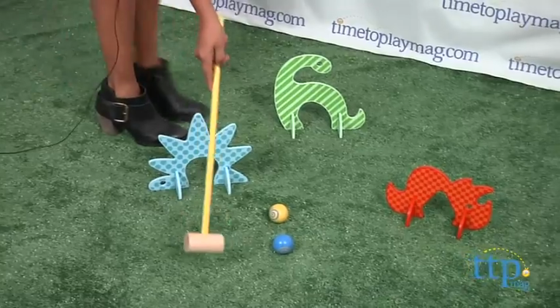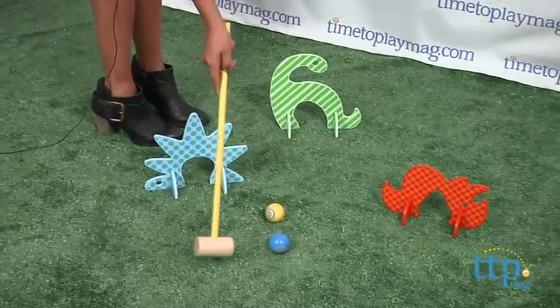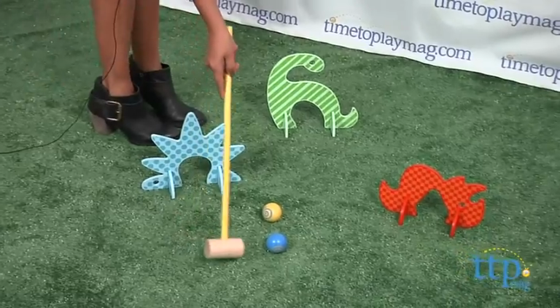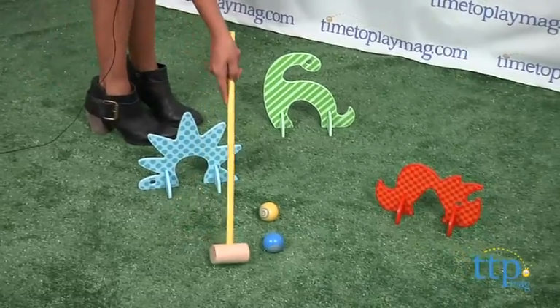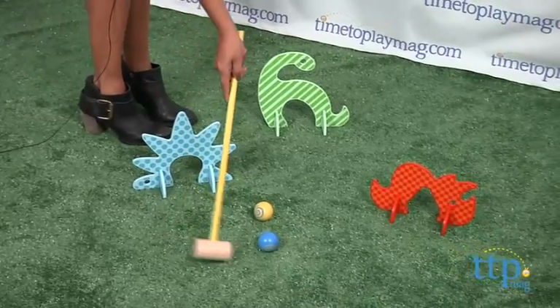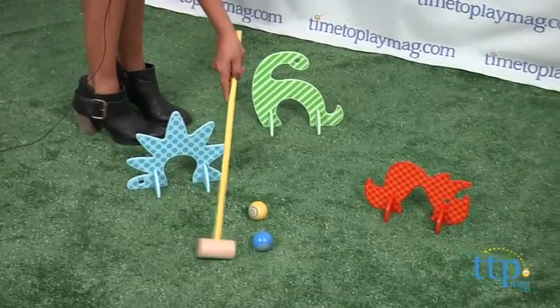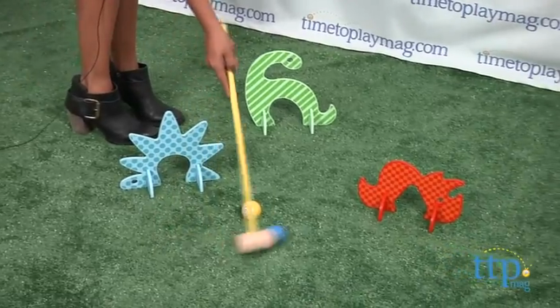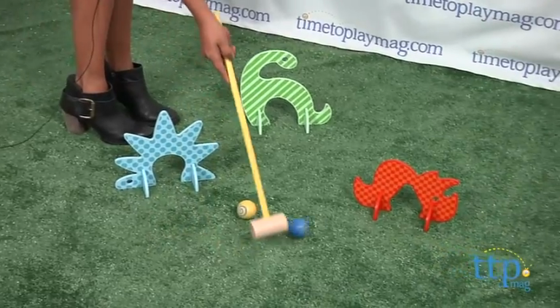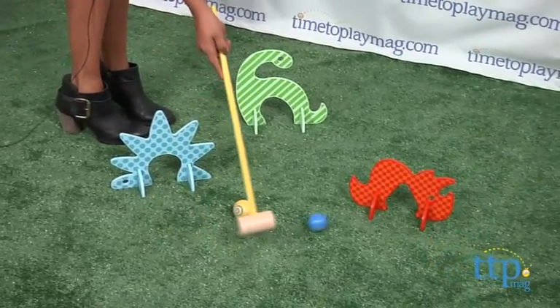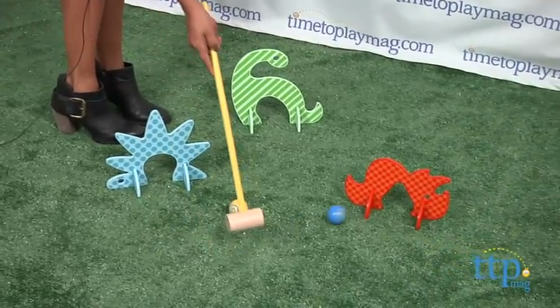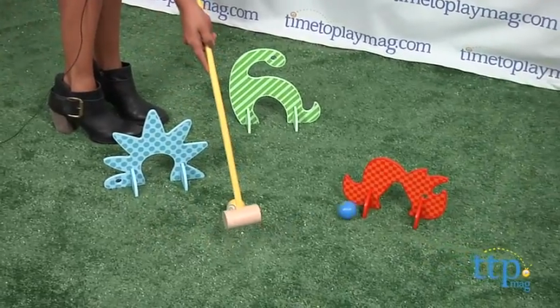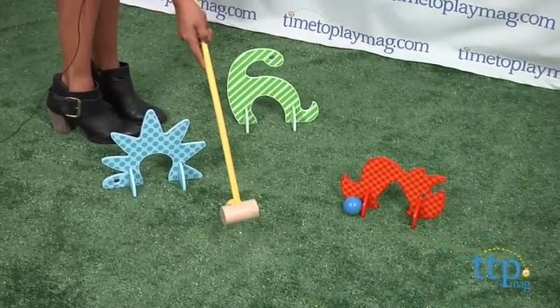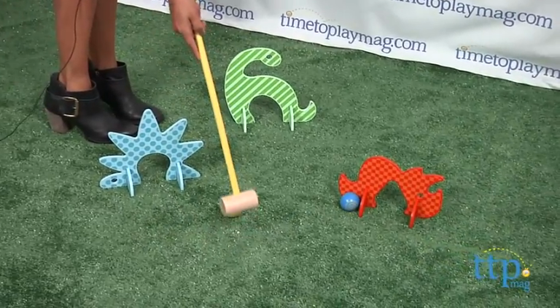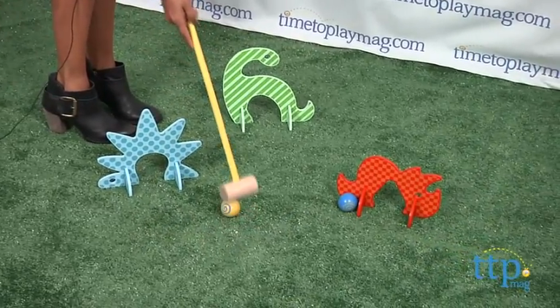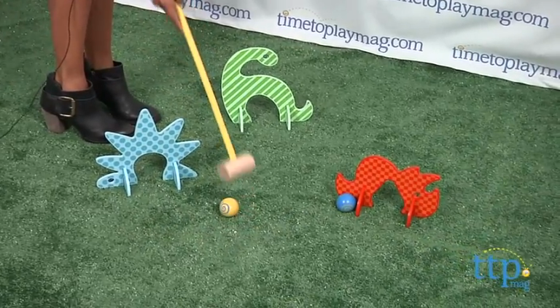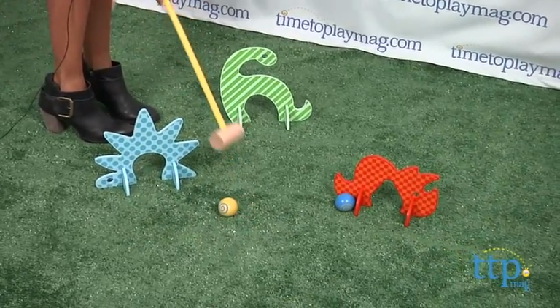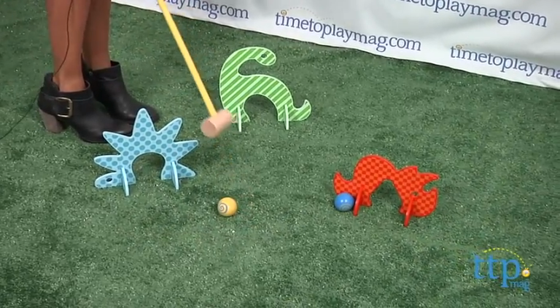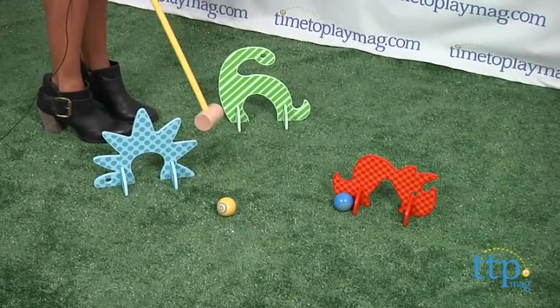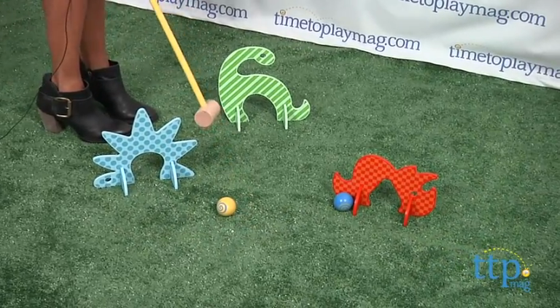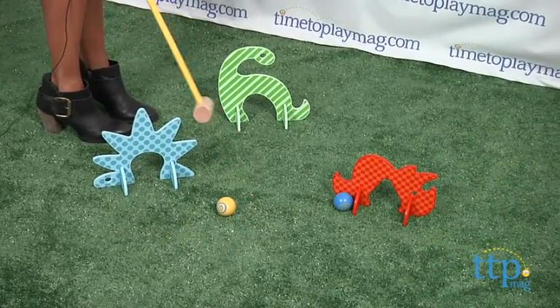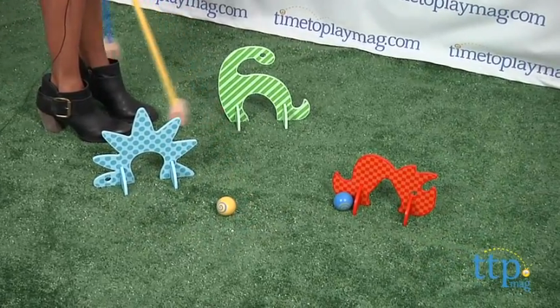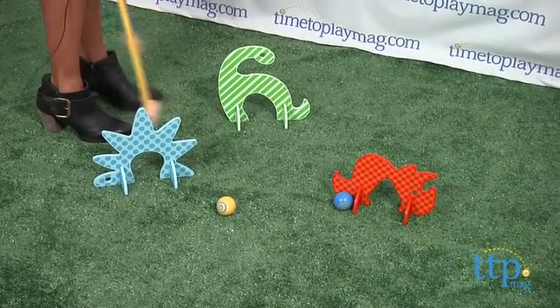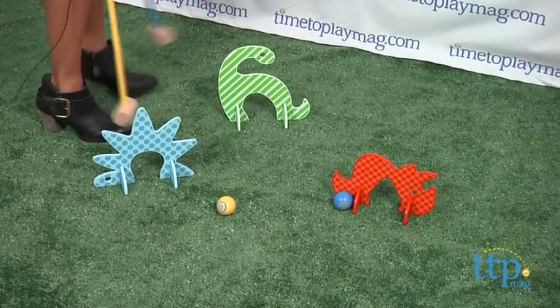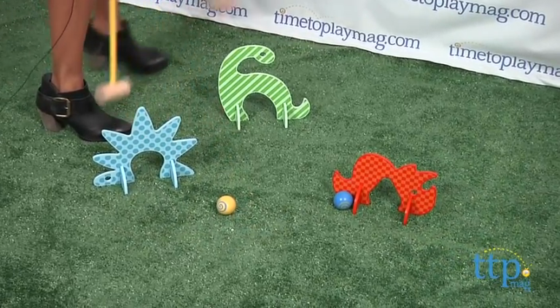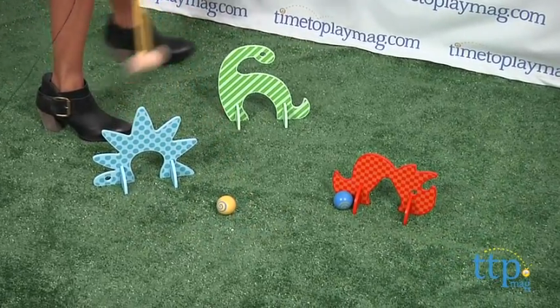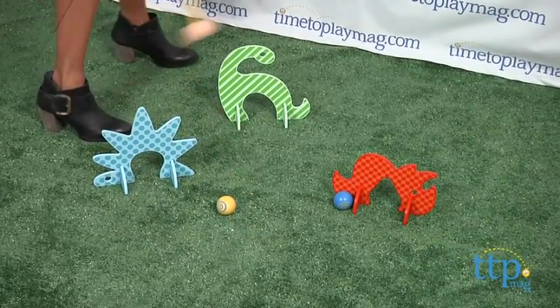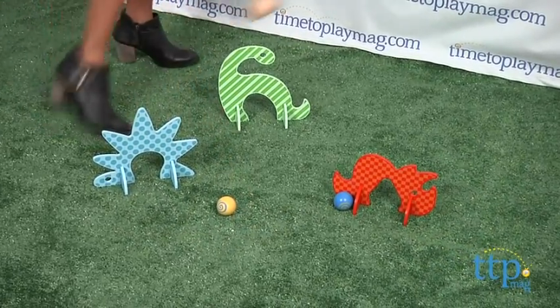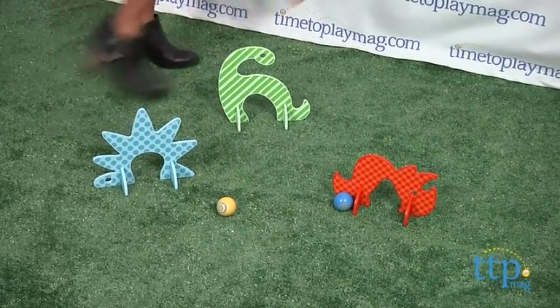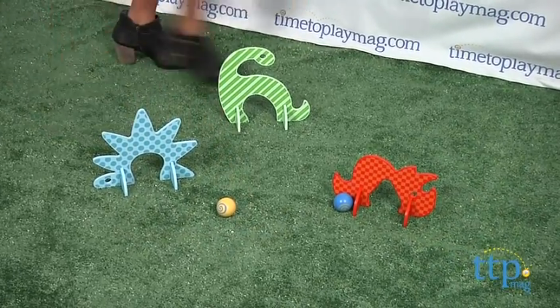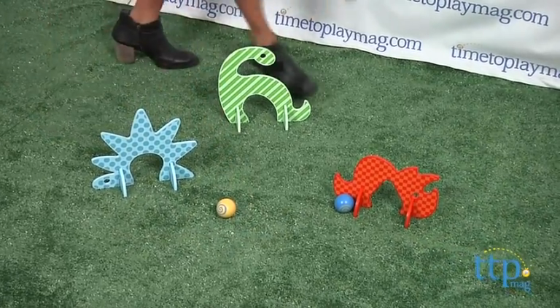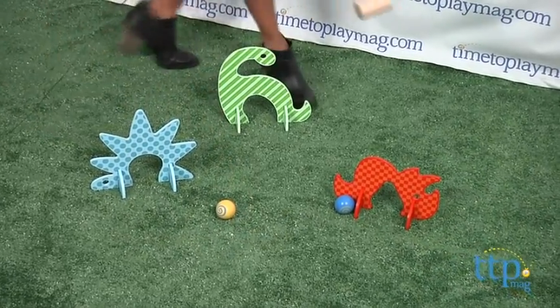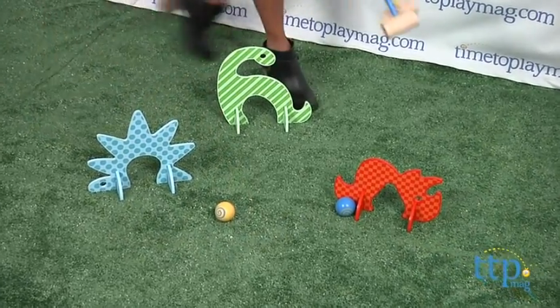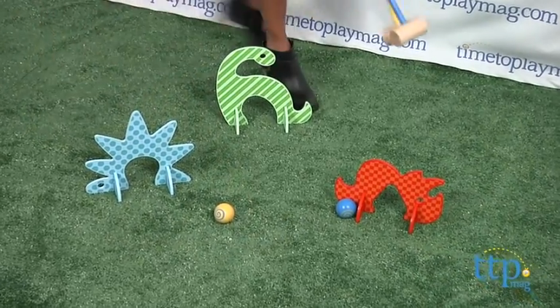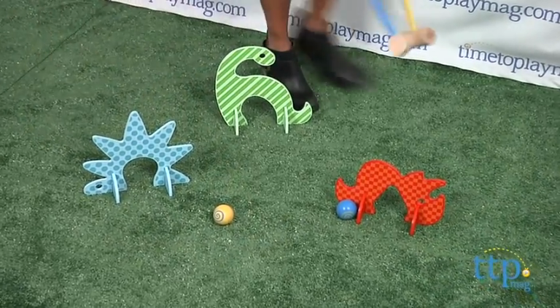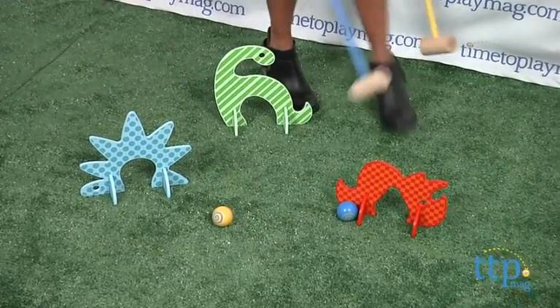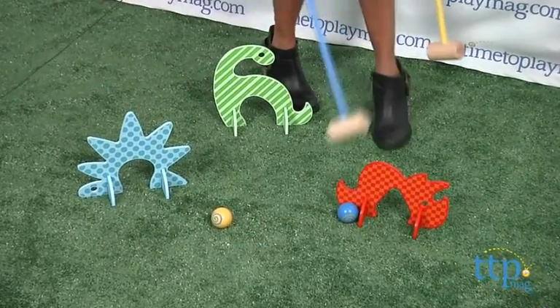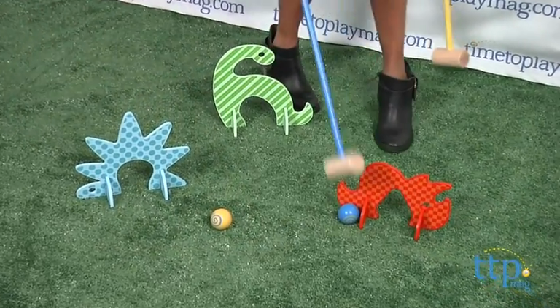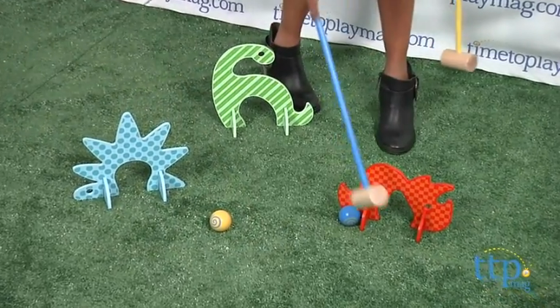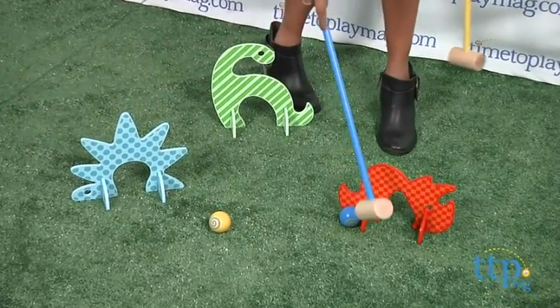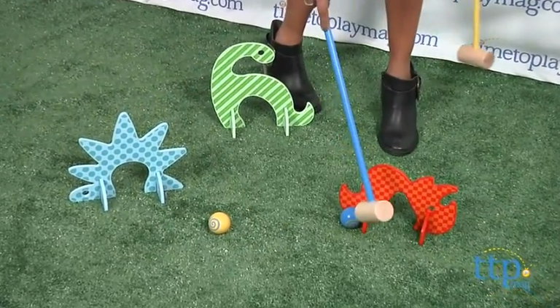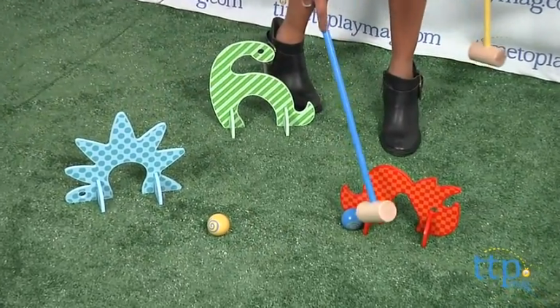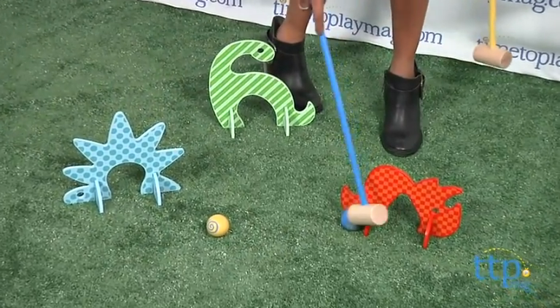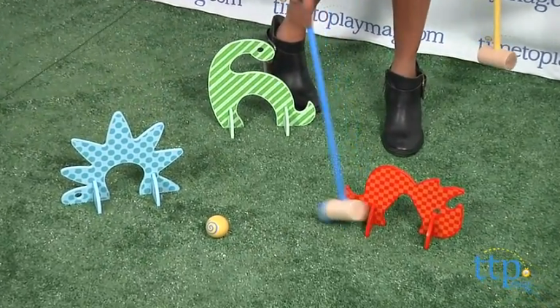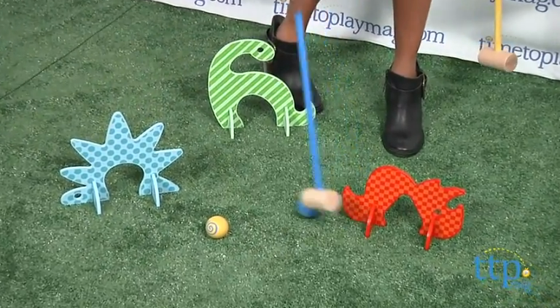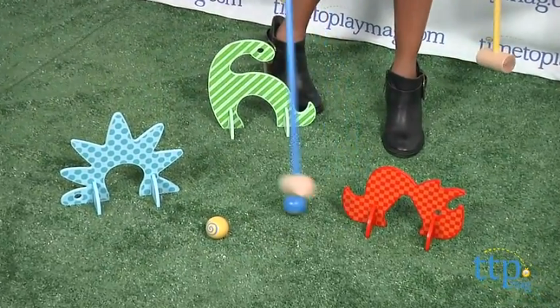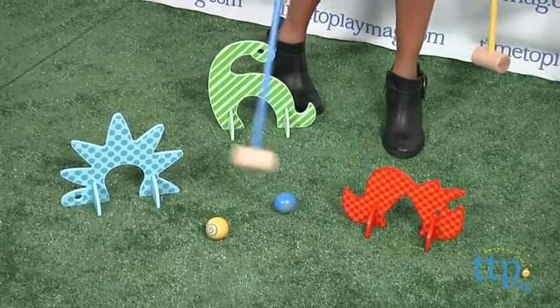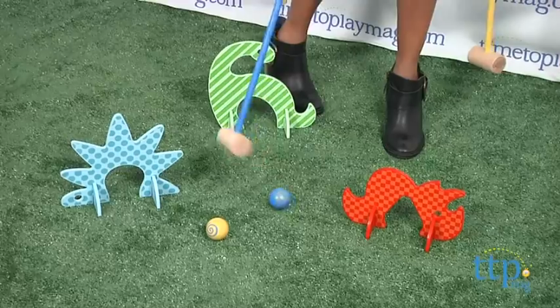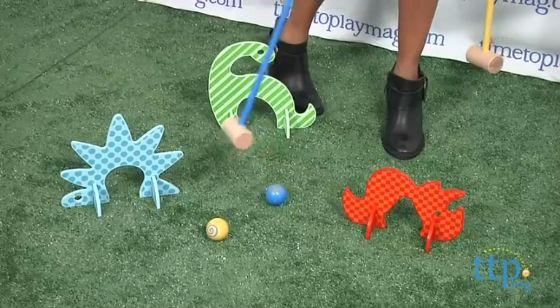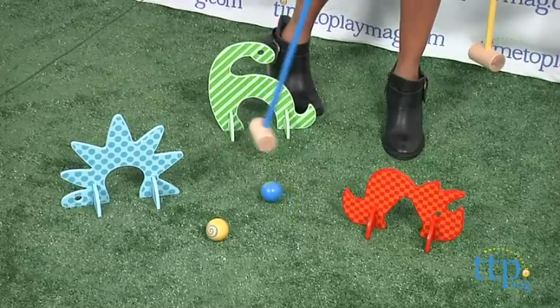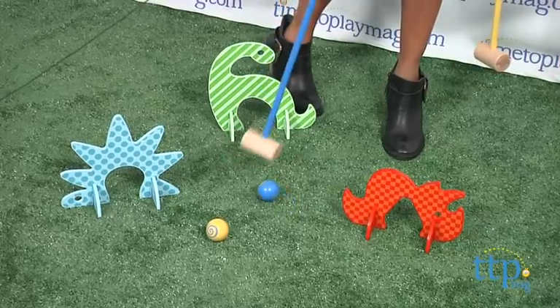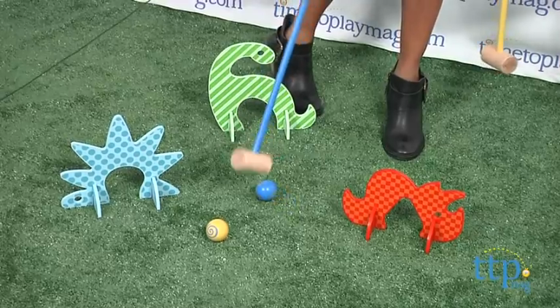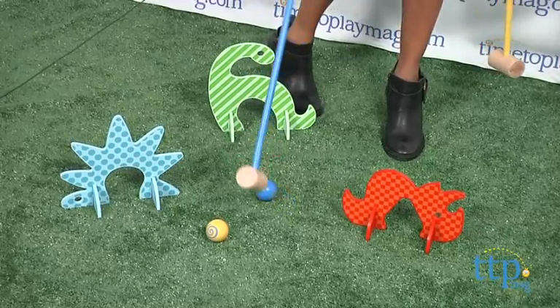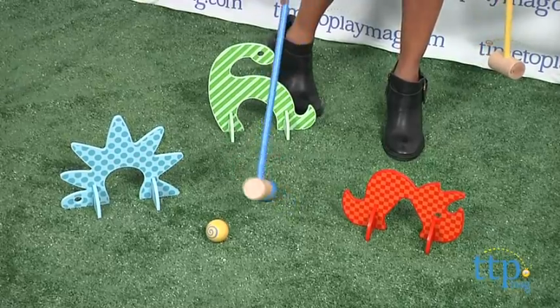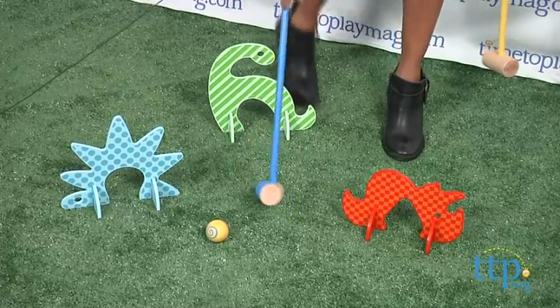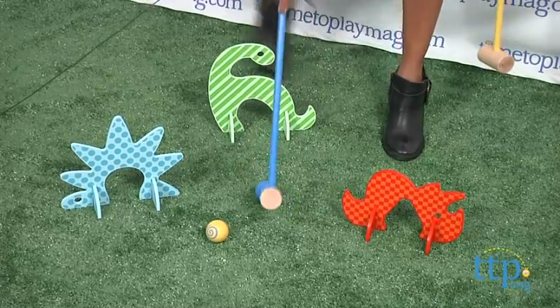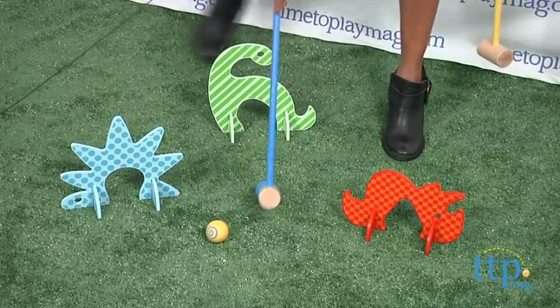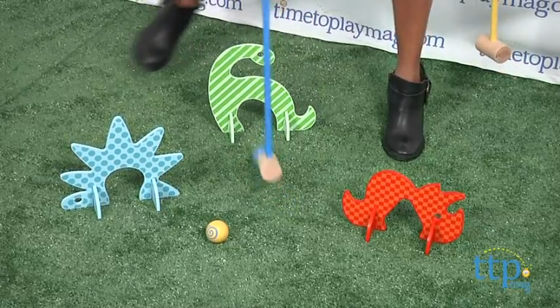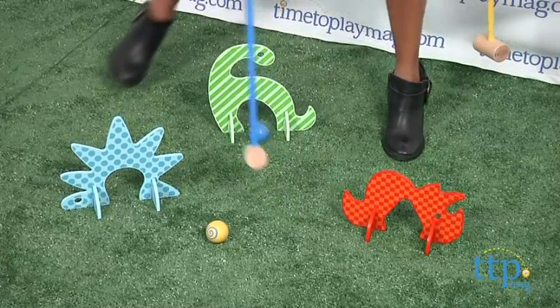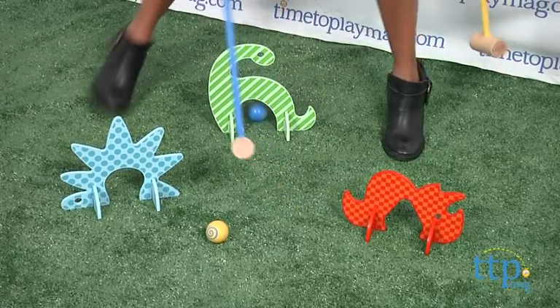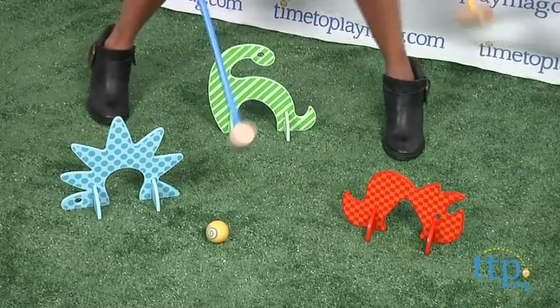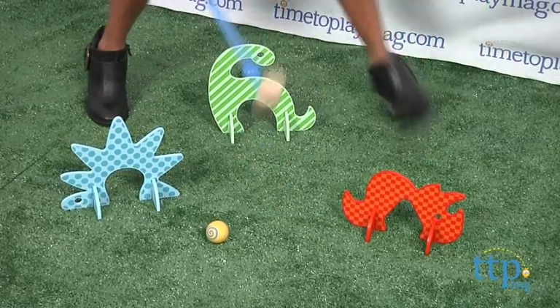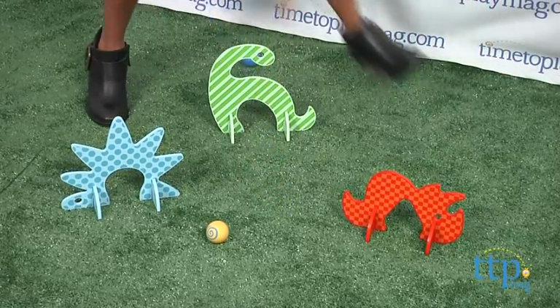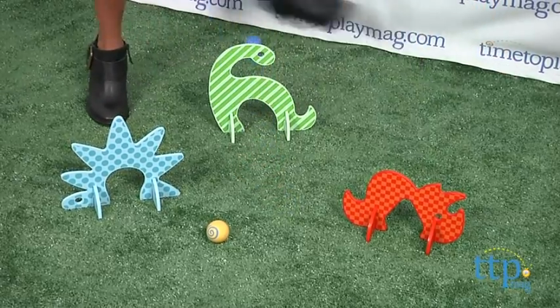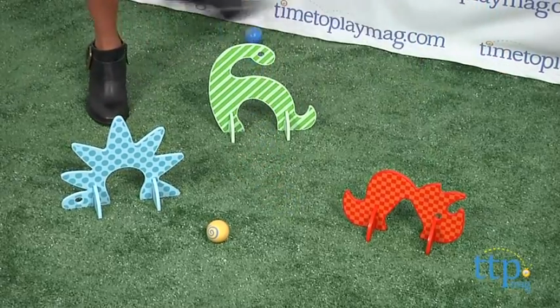I like the sturdy wood pieces of the dinos, and the wooden balls are very light, and the mallets have the right amount of weight to get you the best strikes.